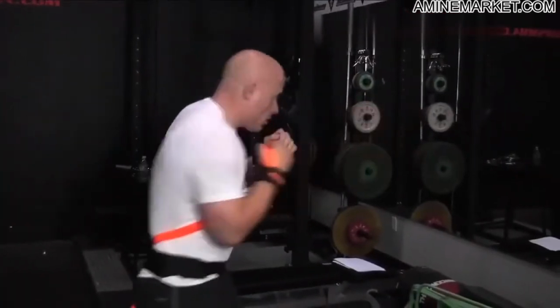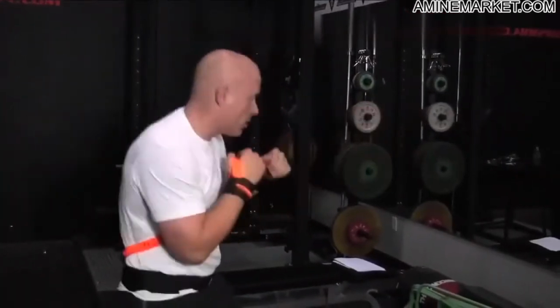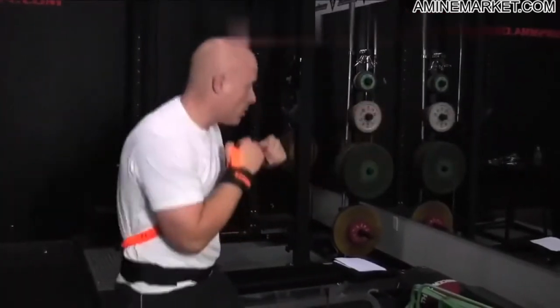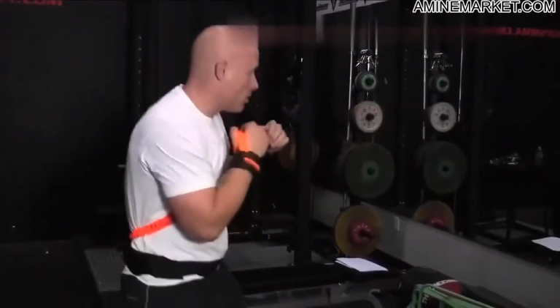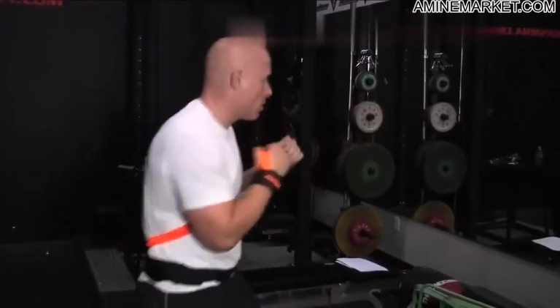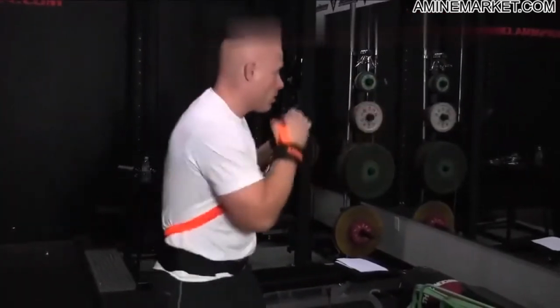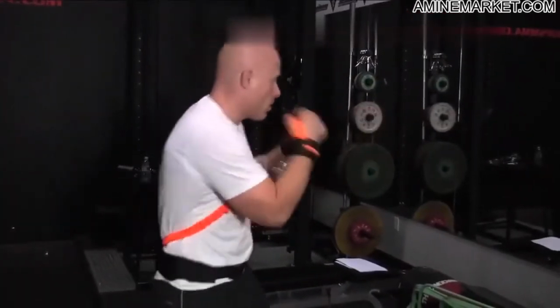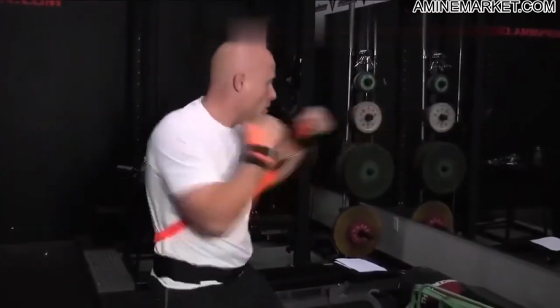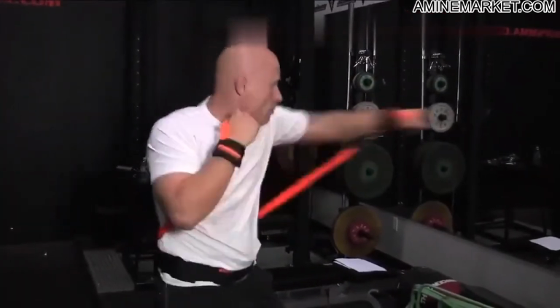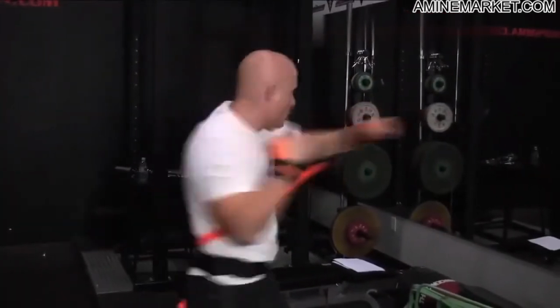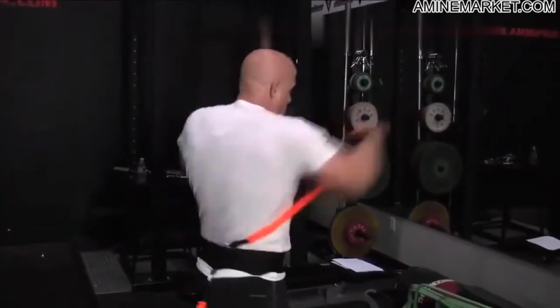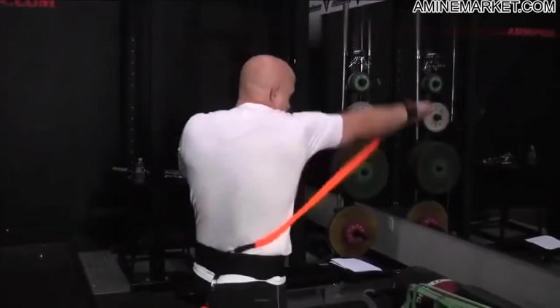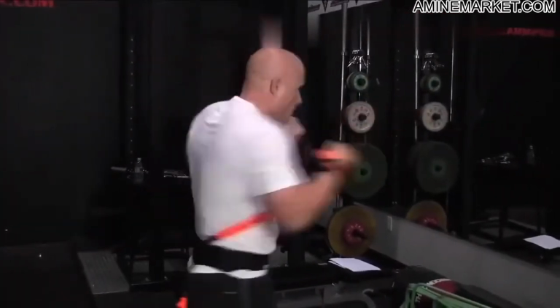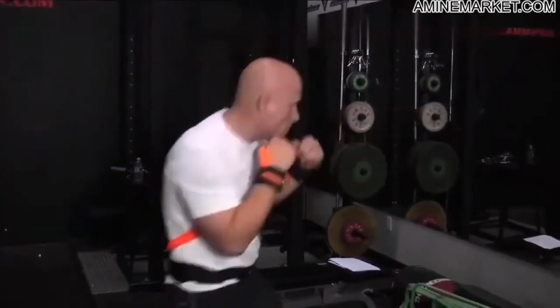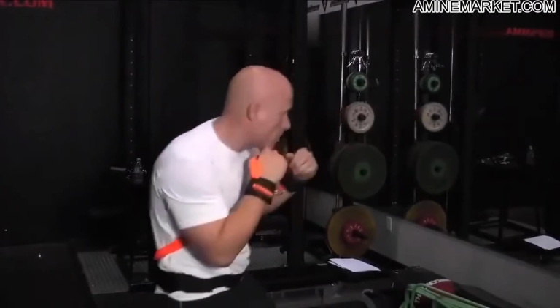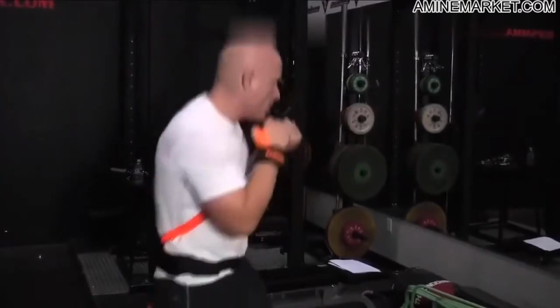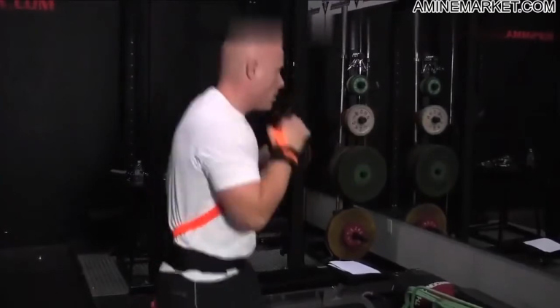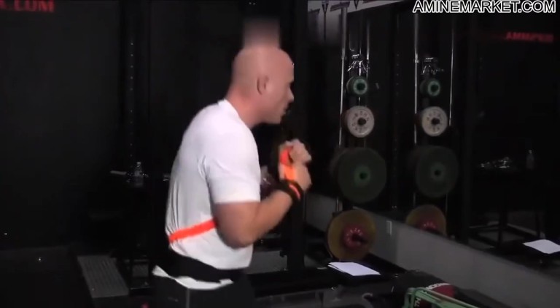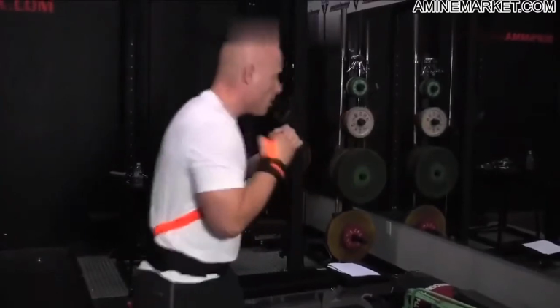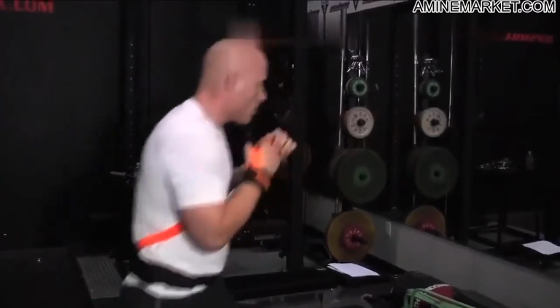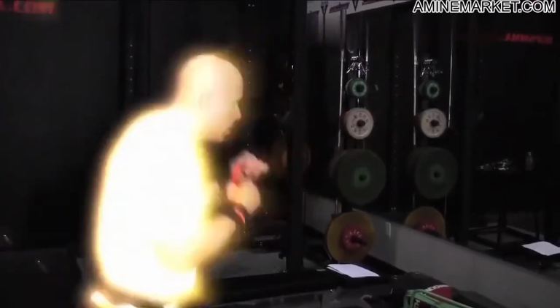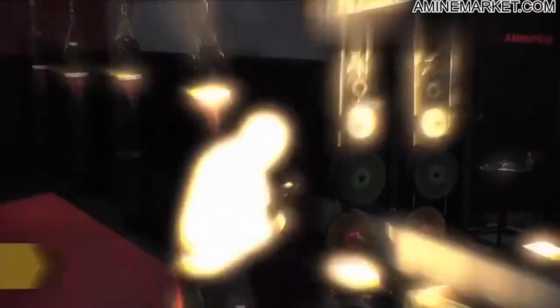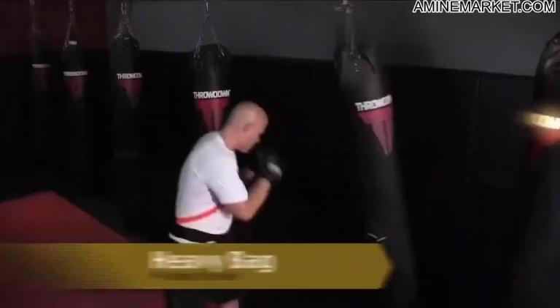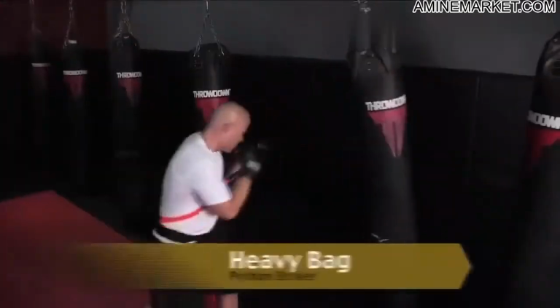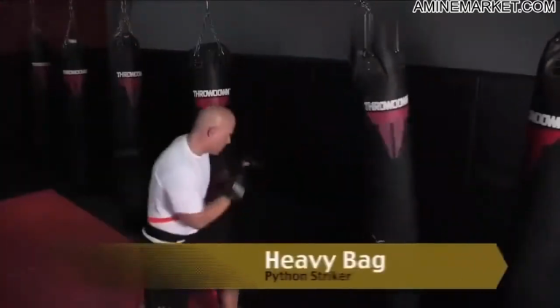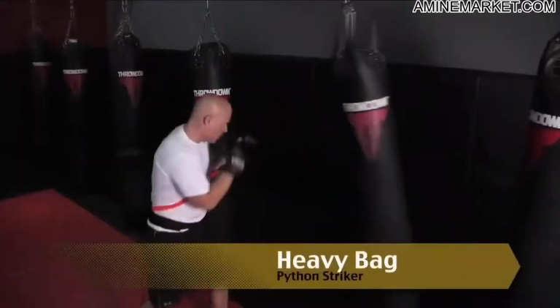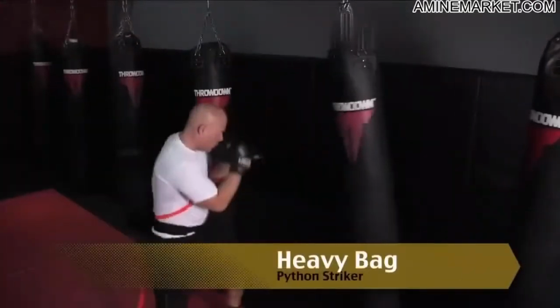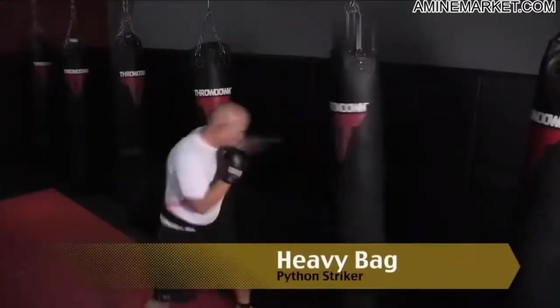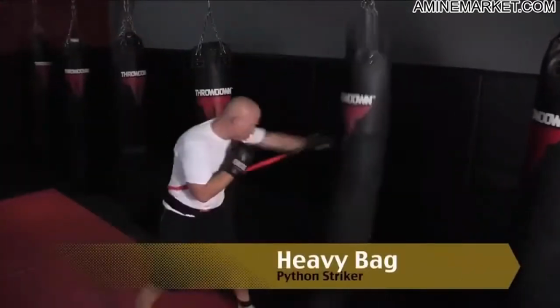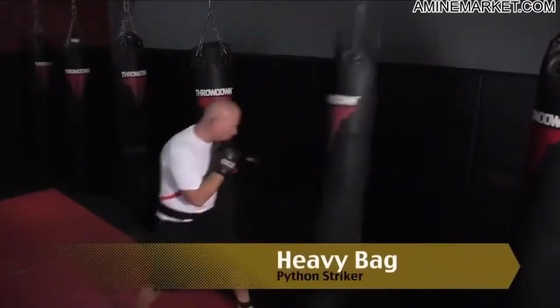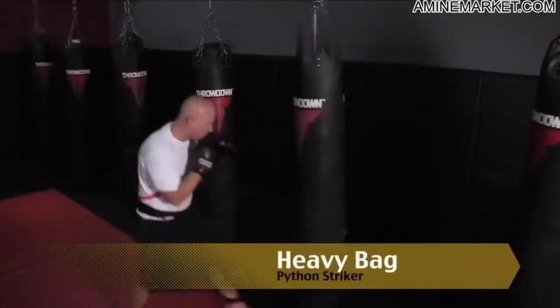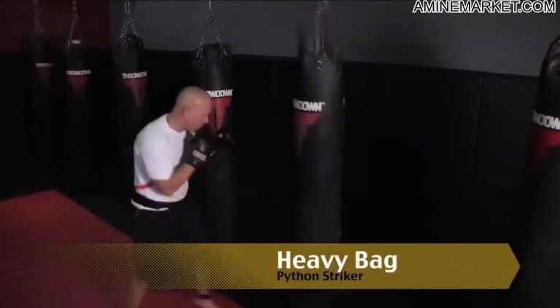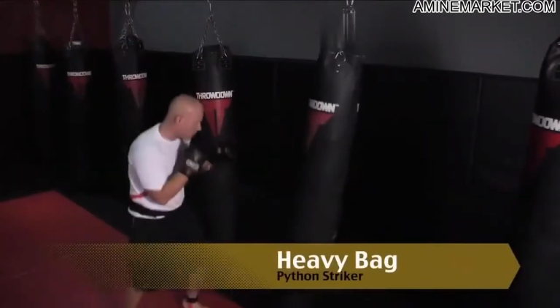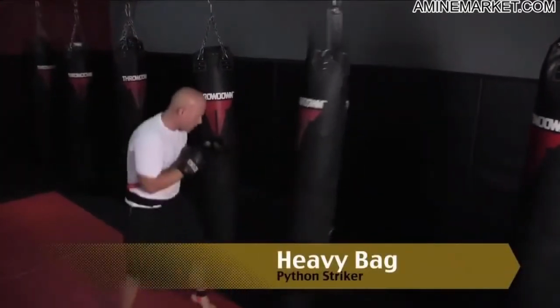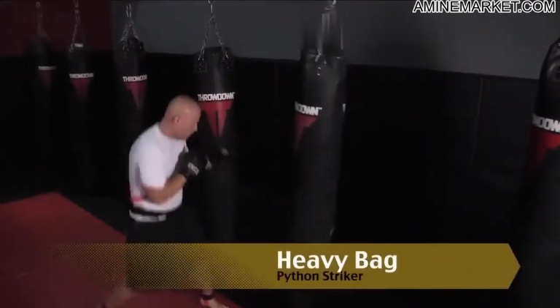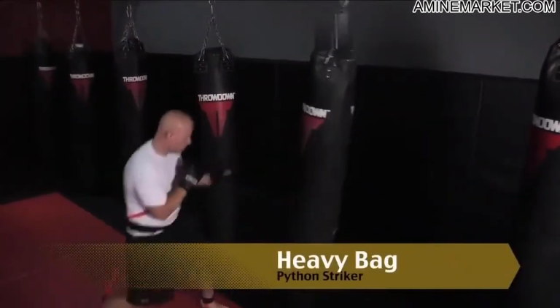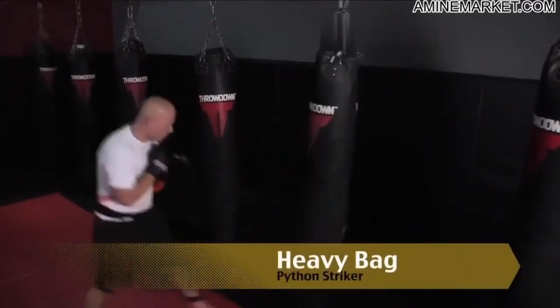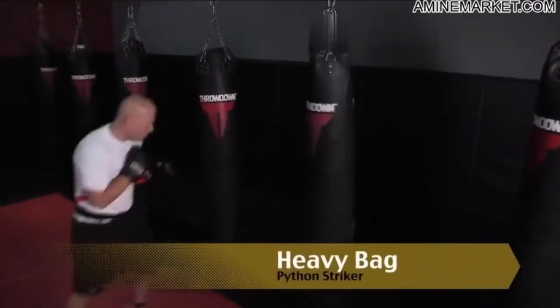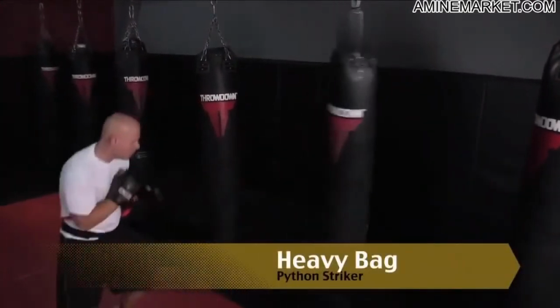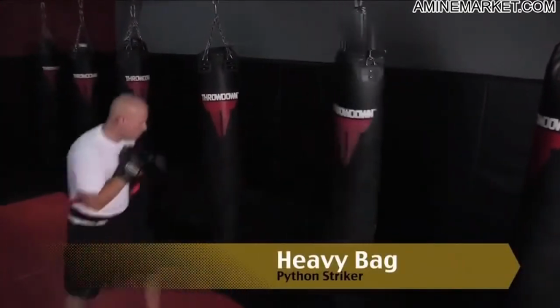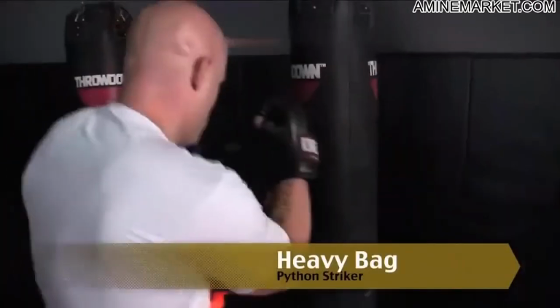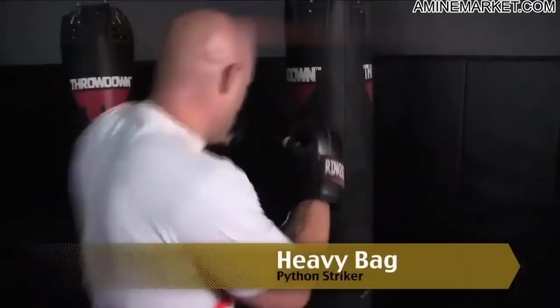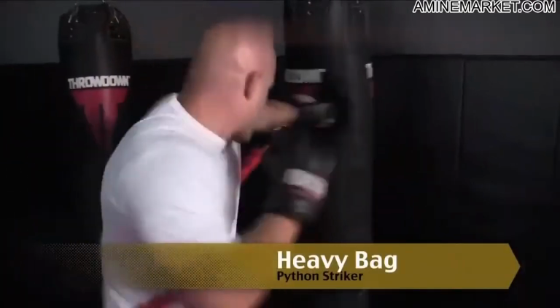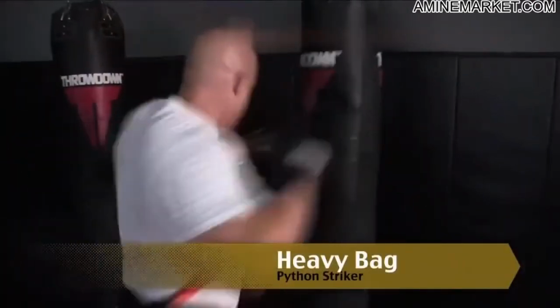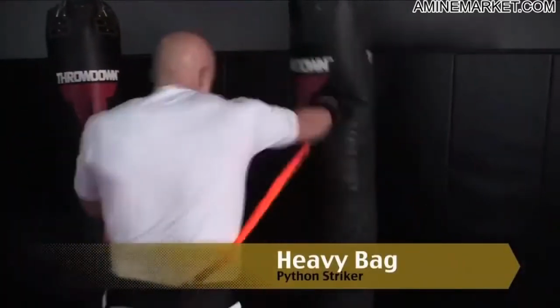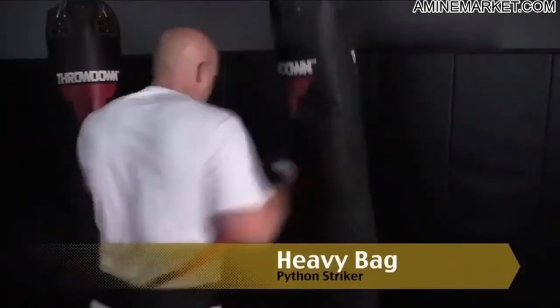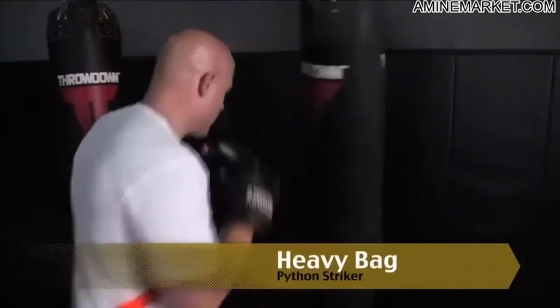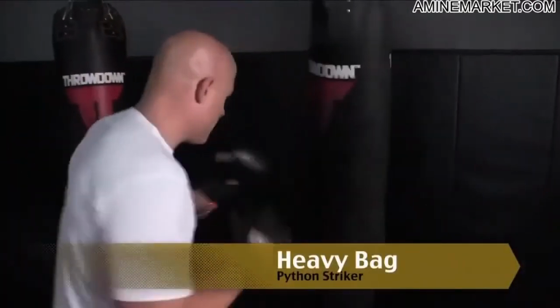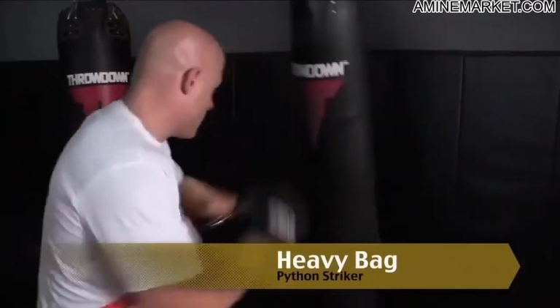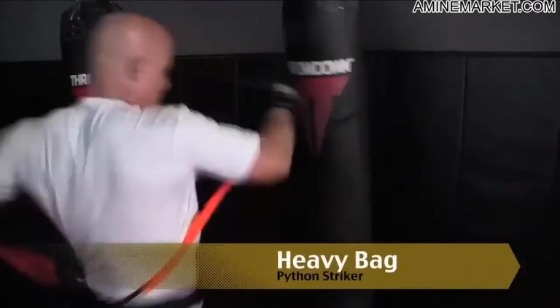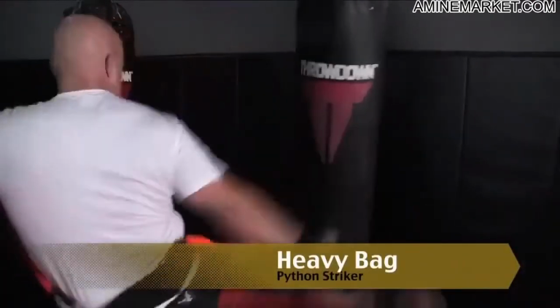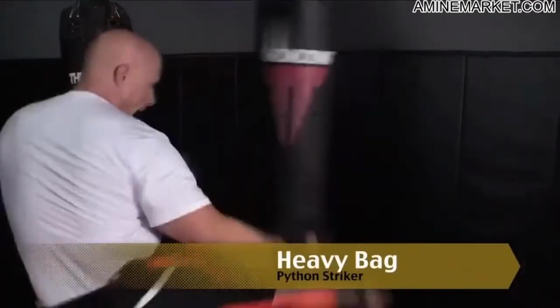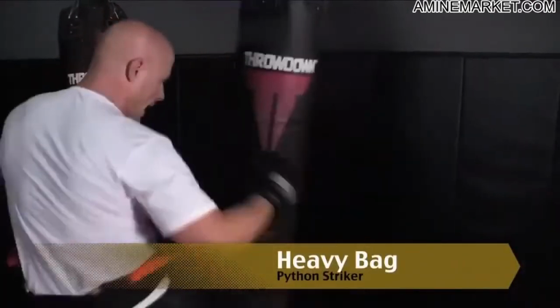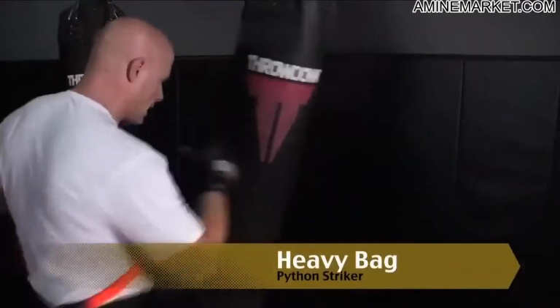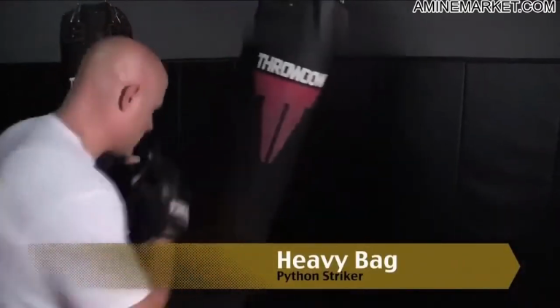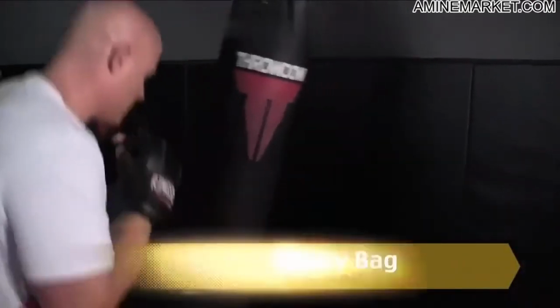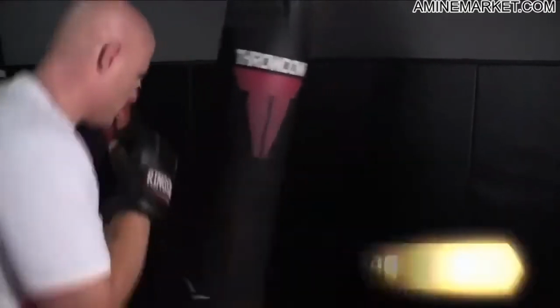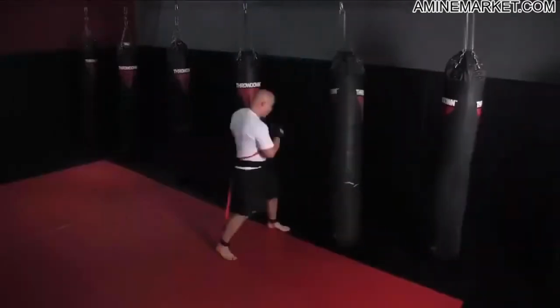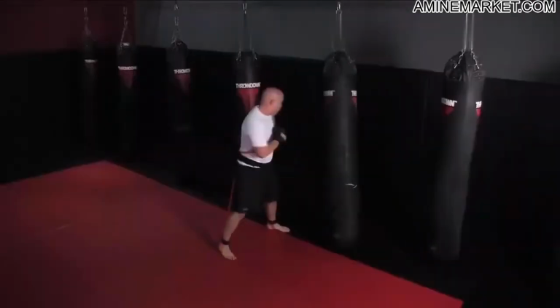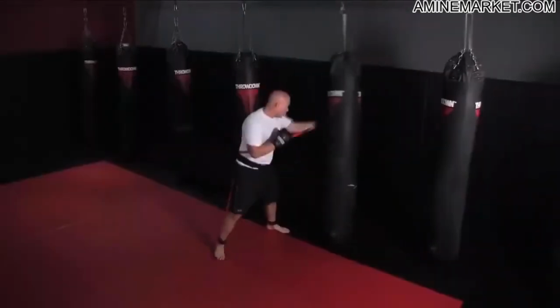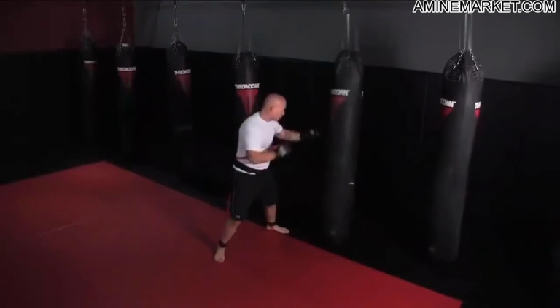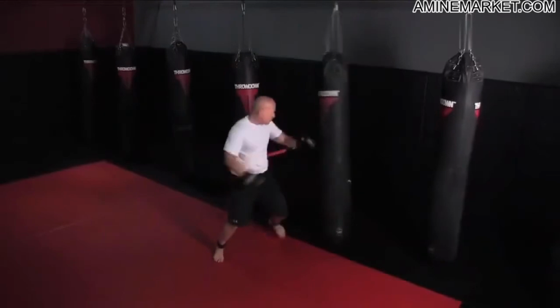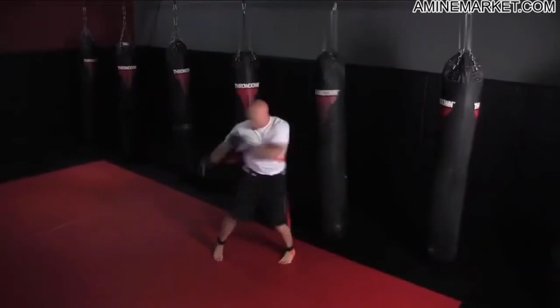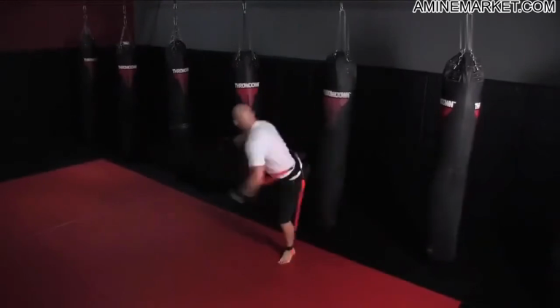Feed our light, making foot and leg strikes much quicker. Python Striker Heavy Bag Drills — the Python Striker allows freedom of movement to circle the bag.